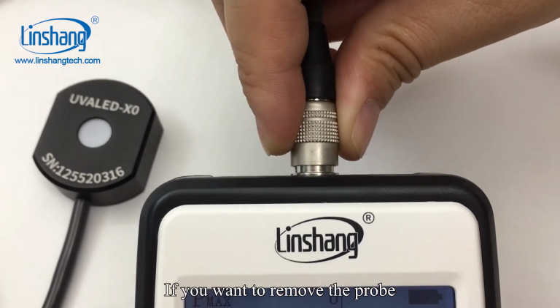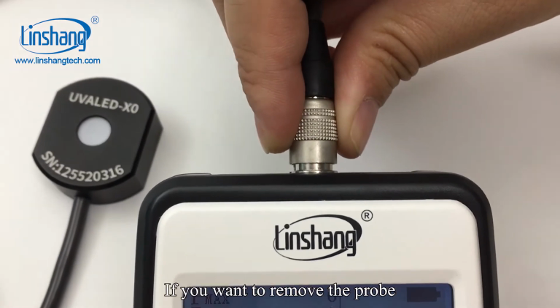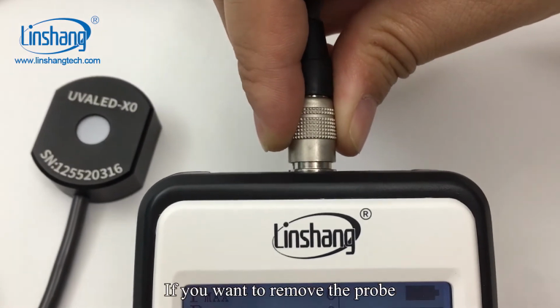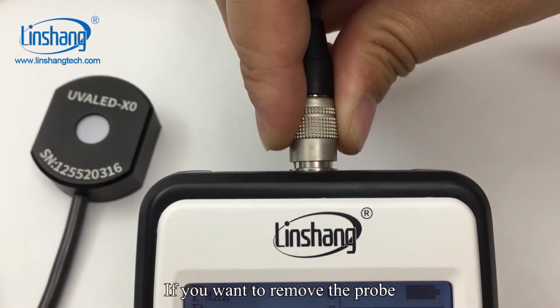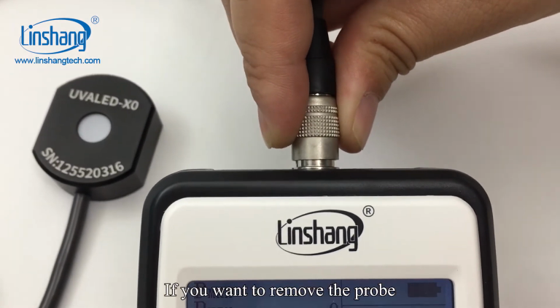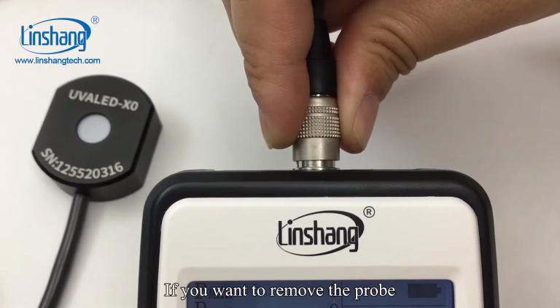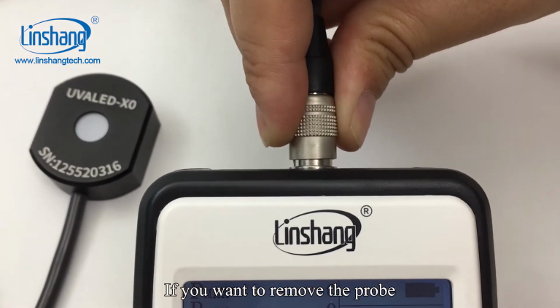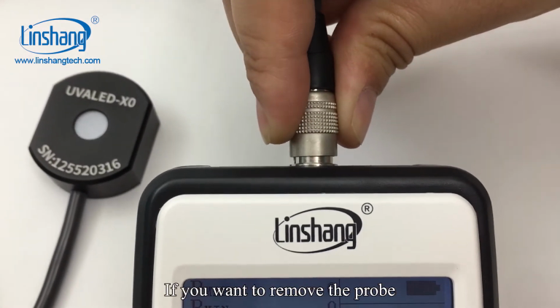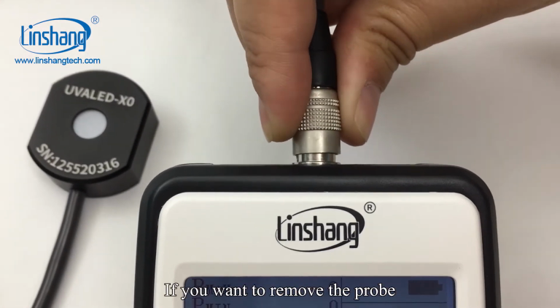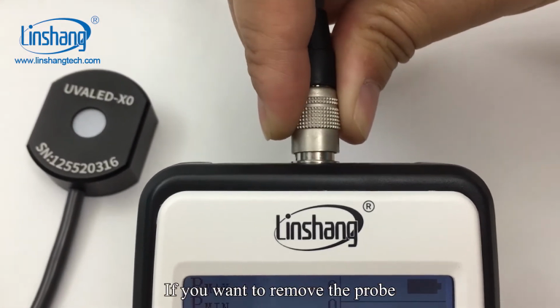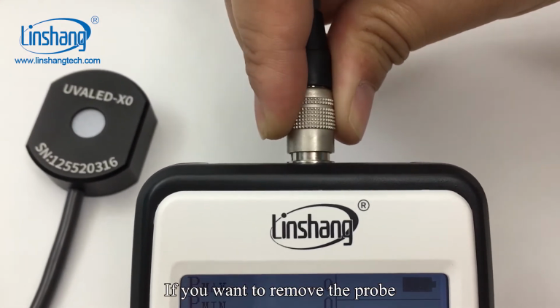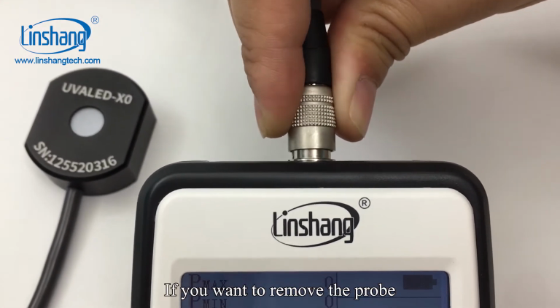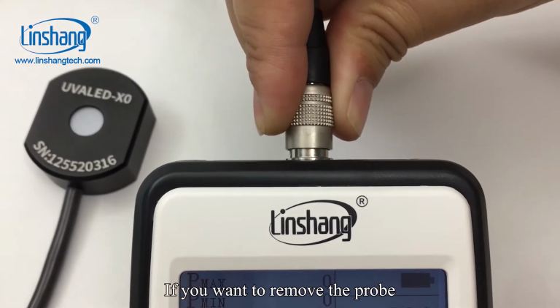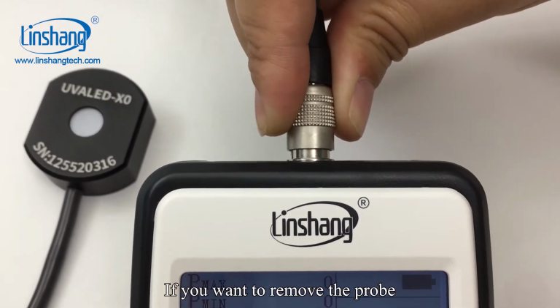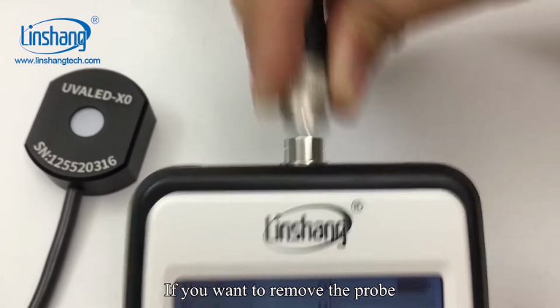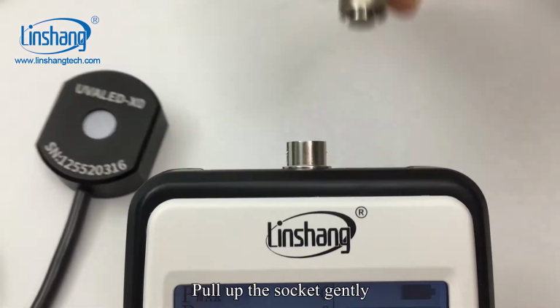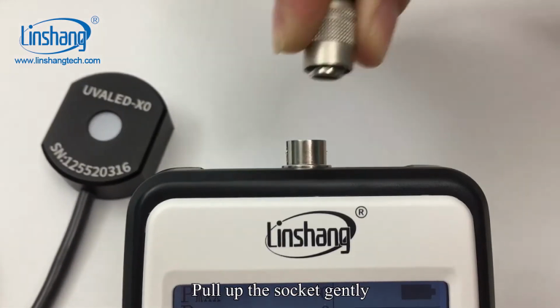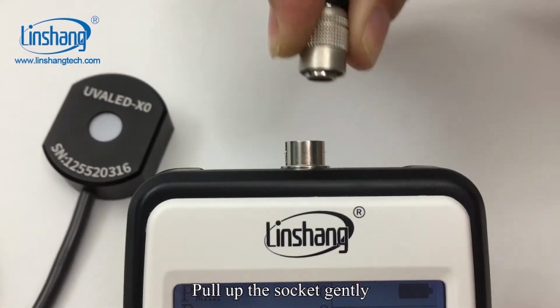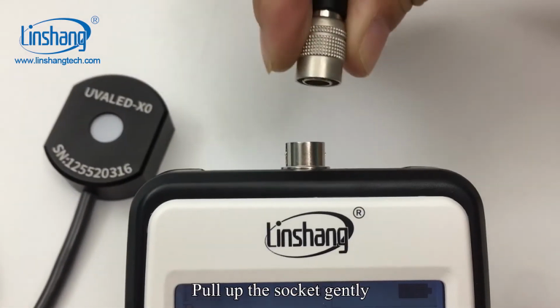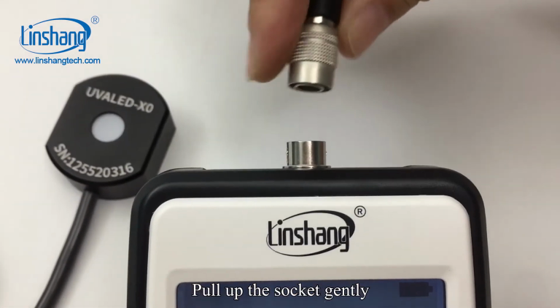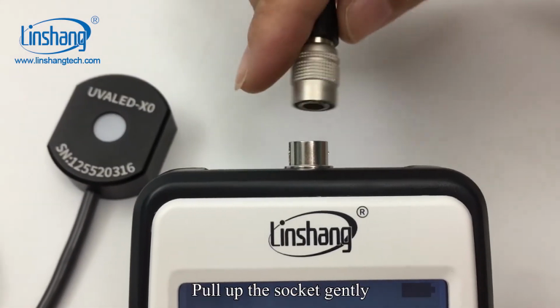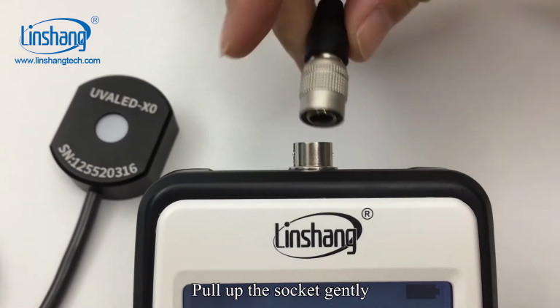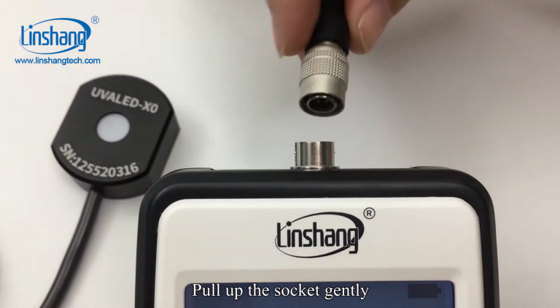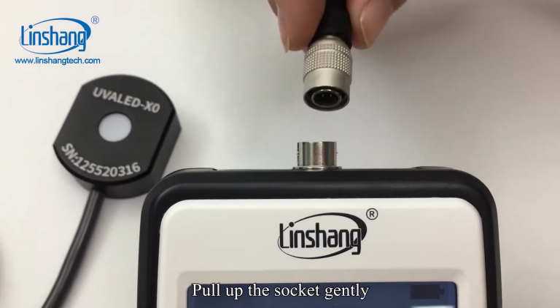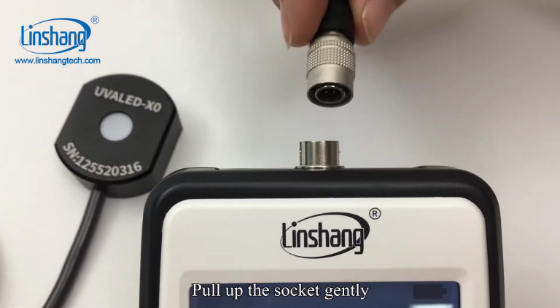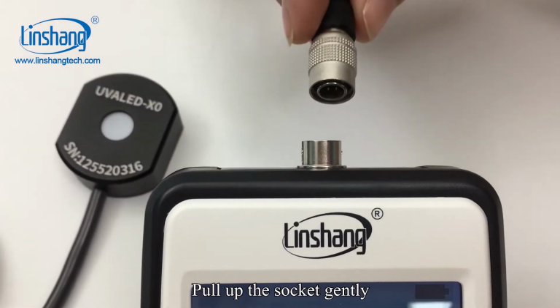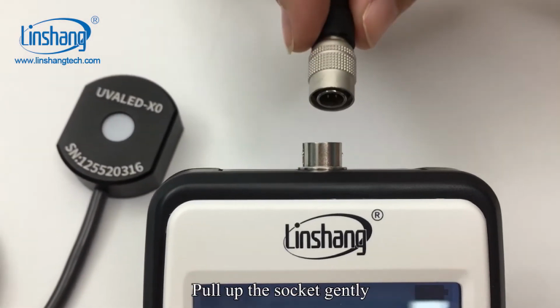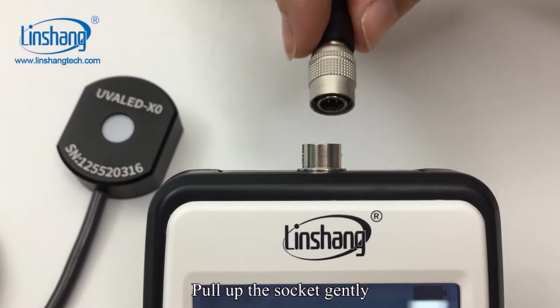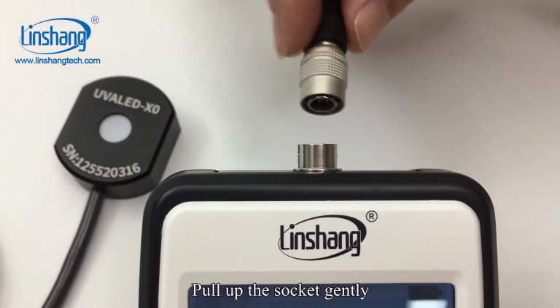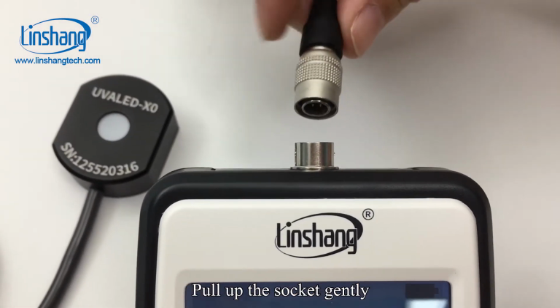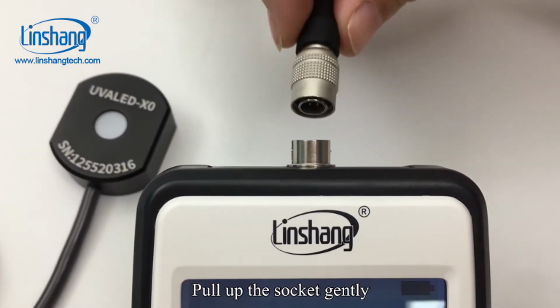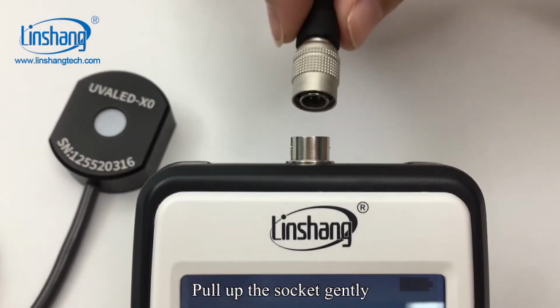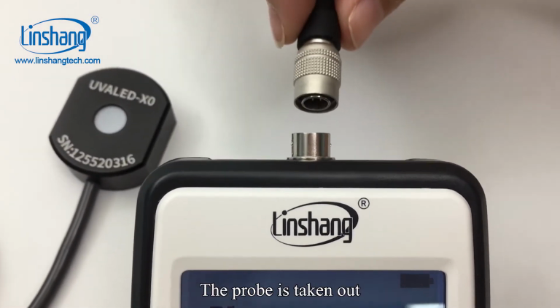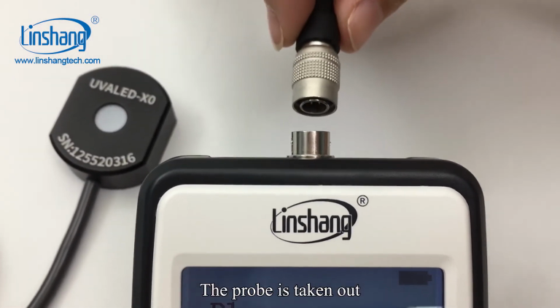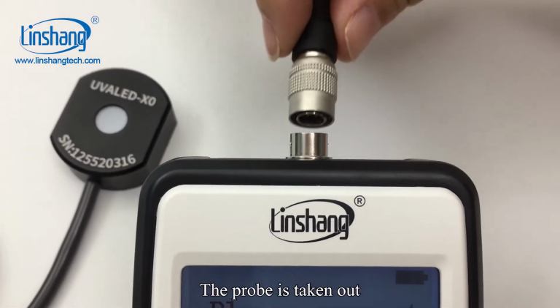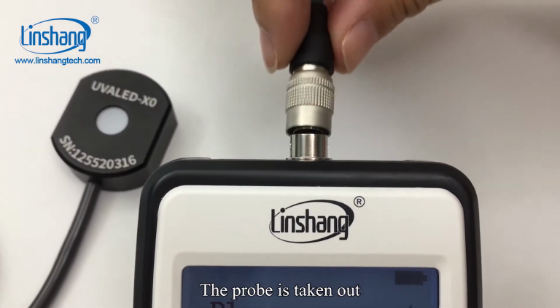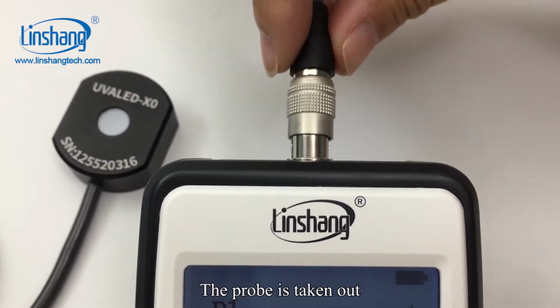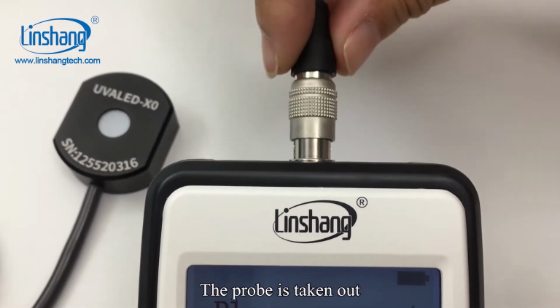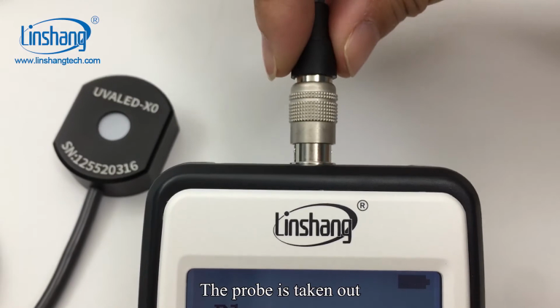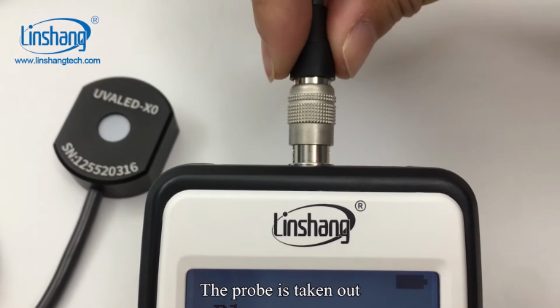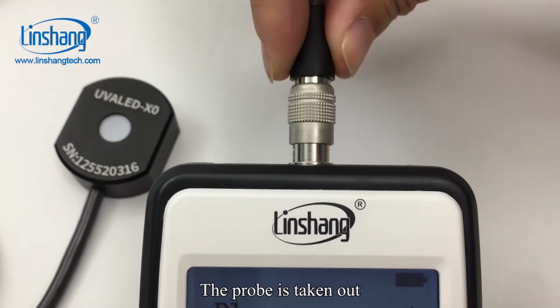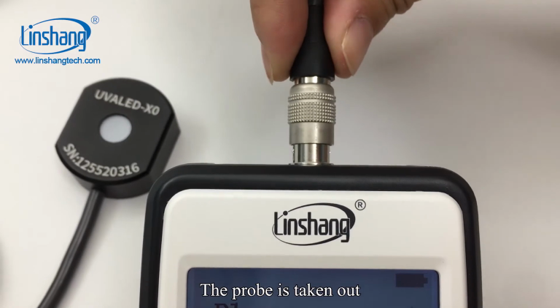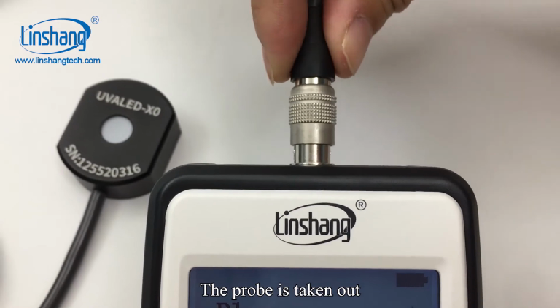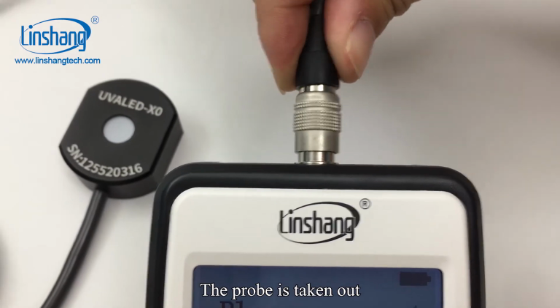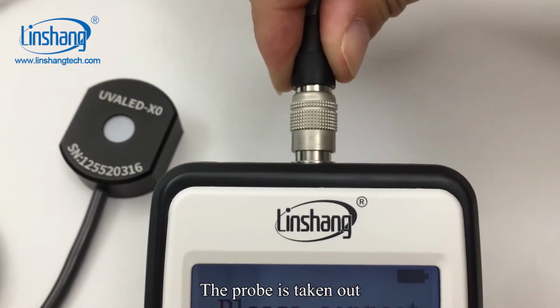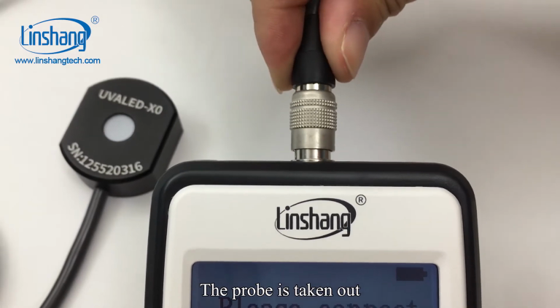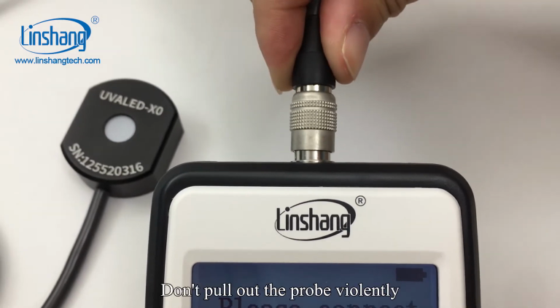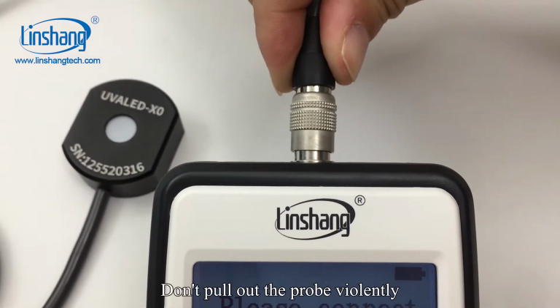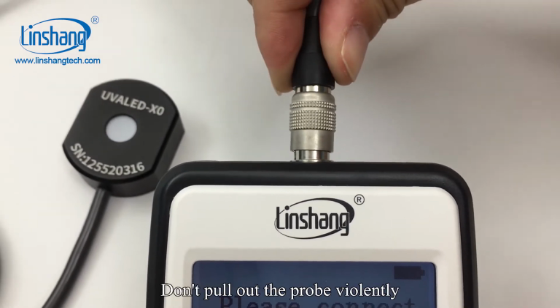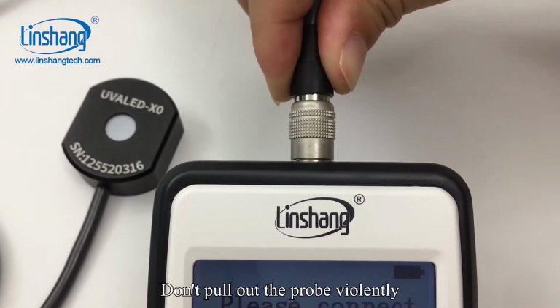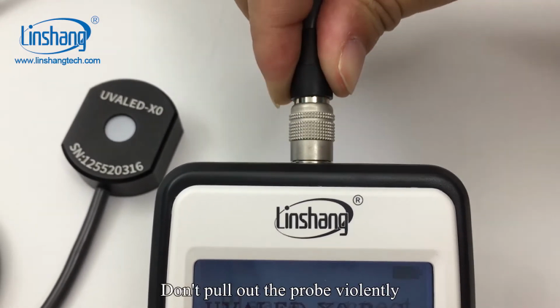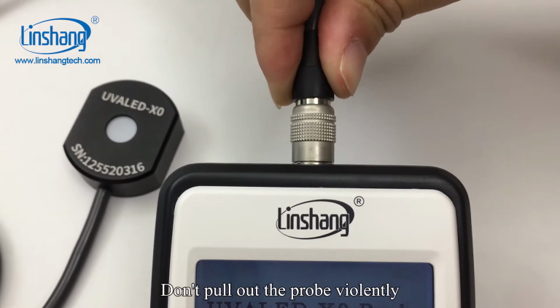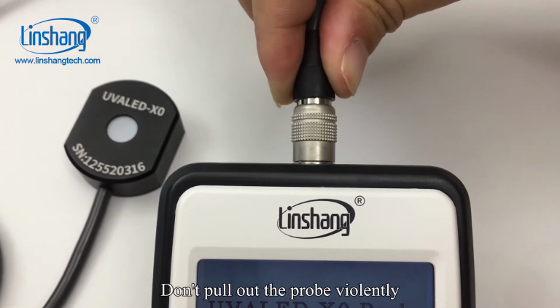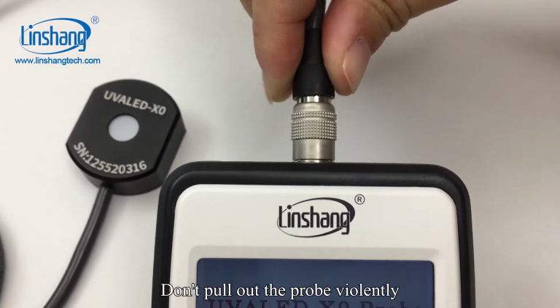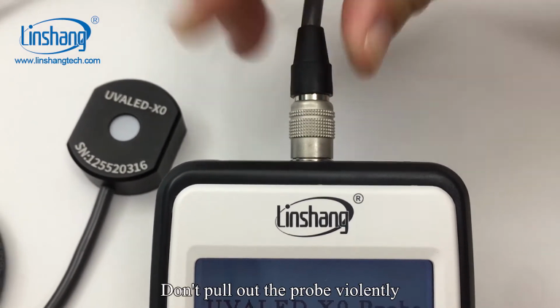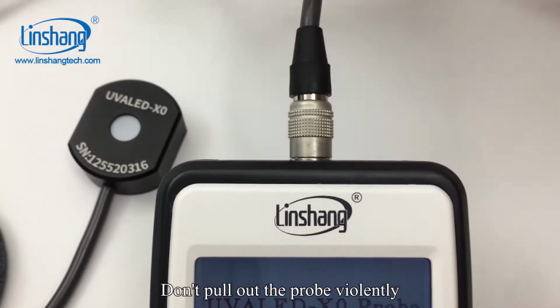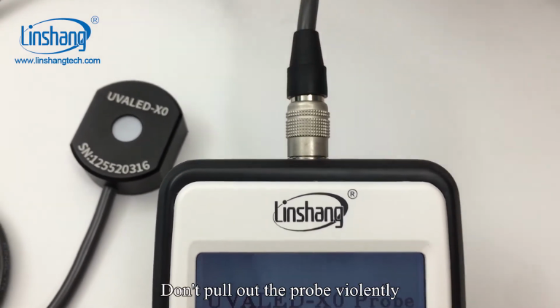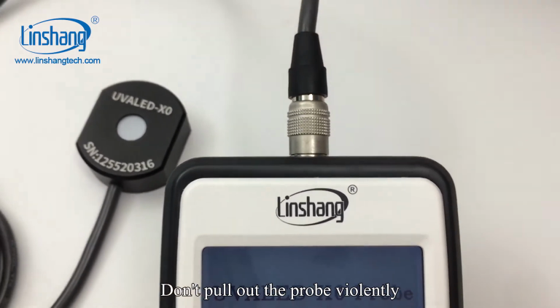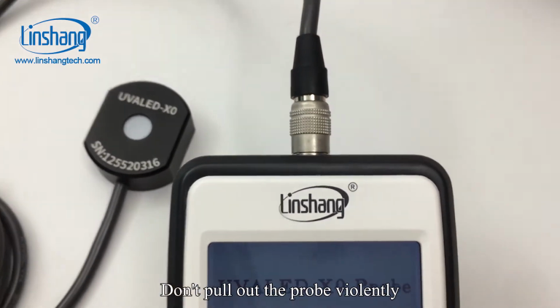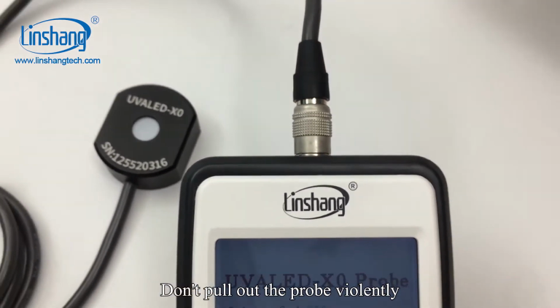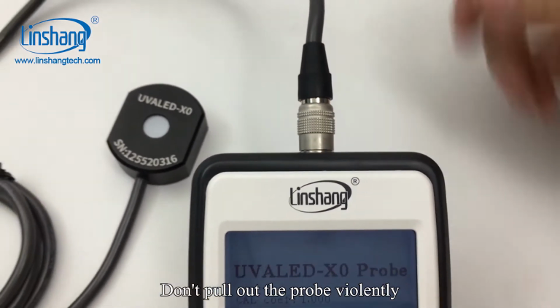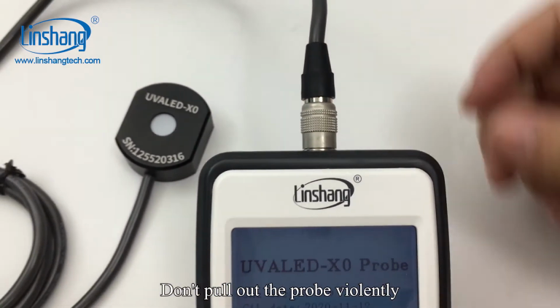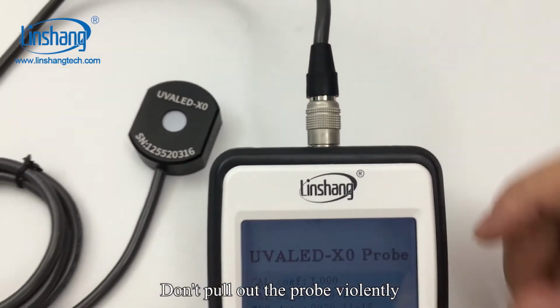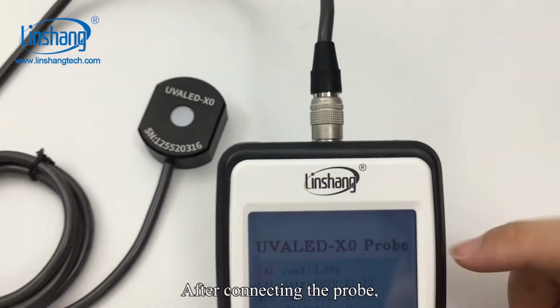If you want to remove the probe, pull up the socket gently and the probe is taken out. Do not pull out the probe violently.